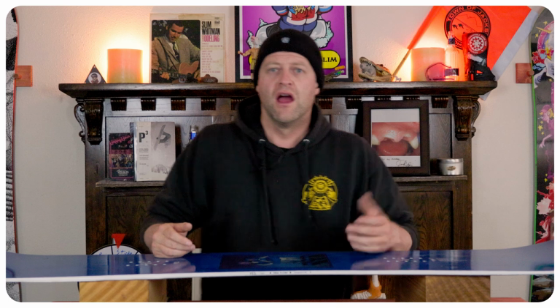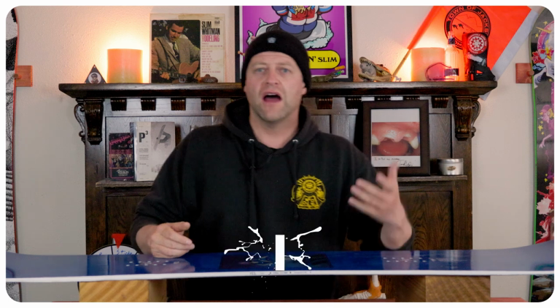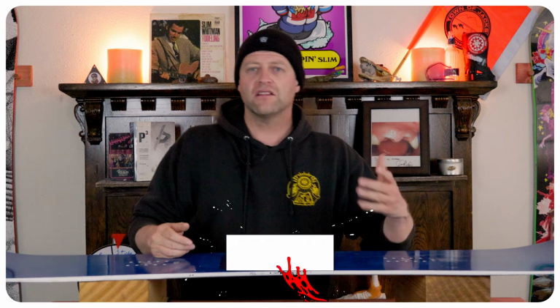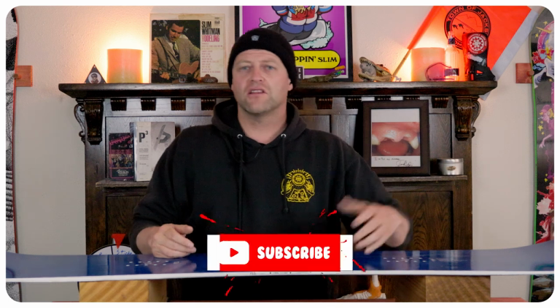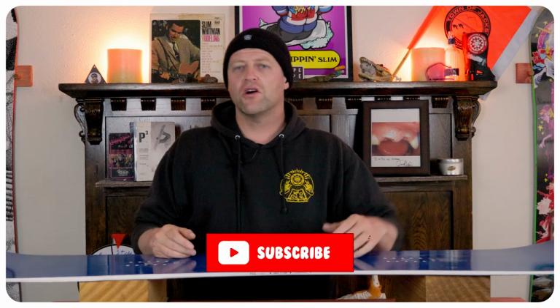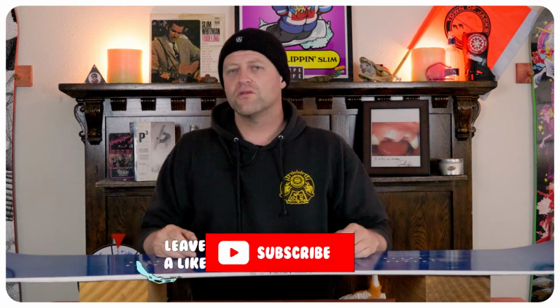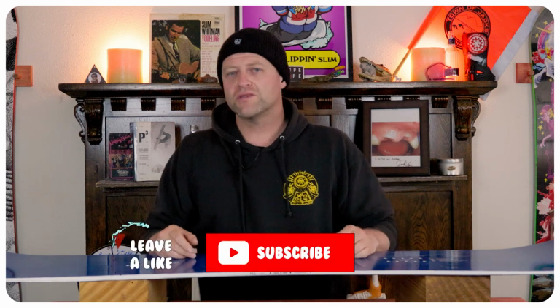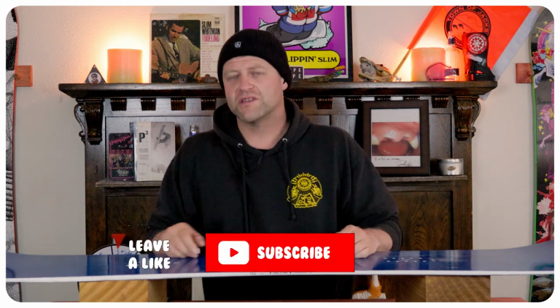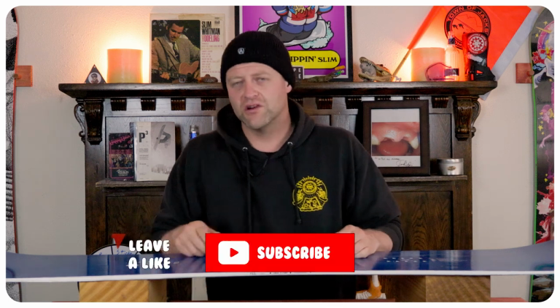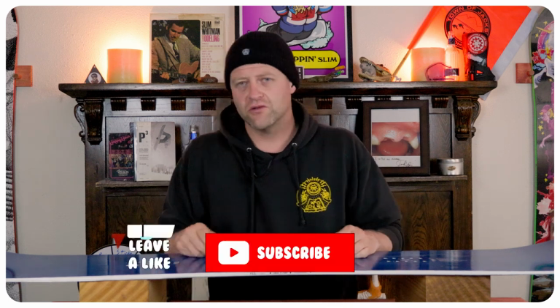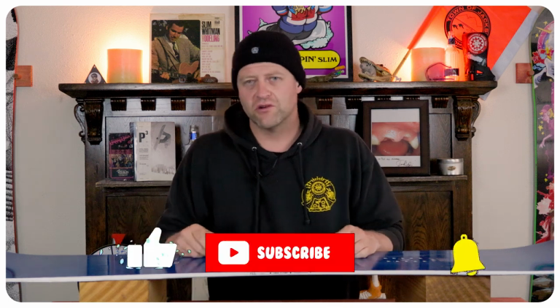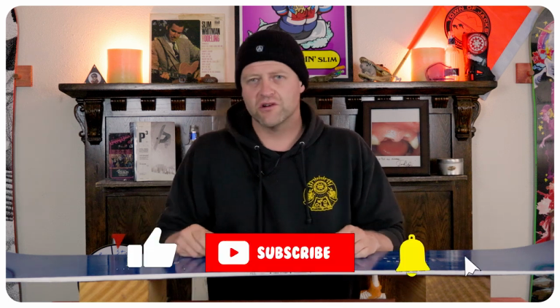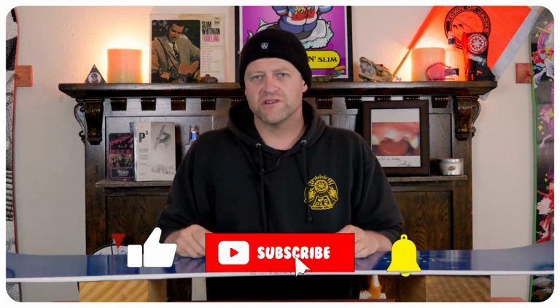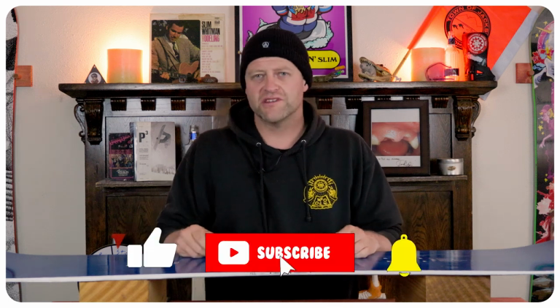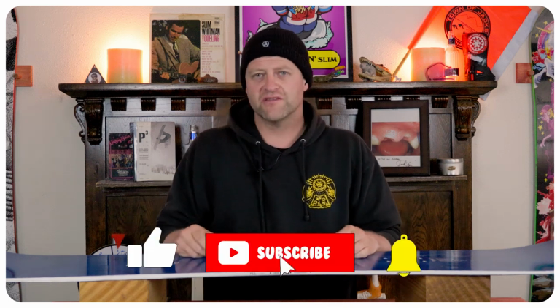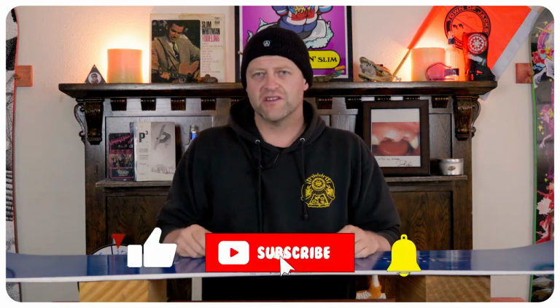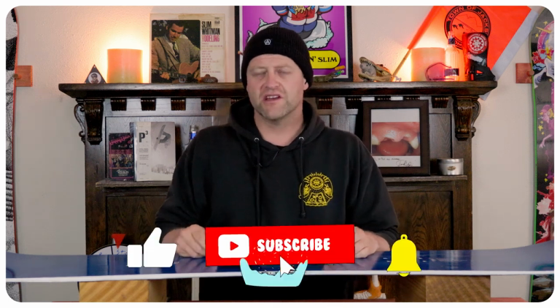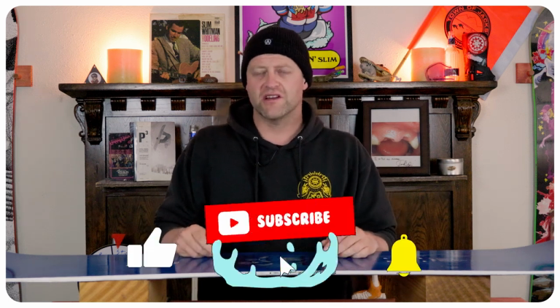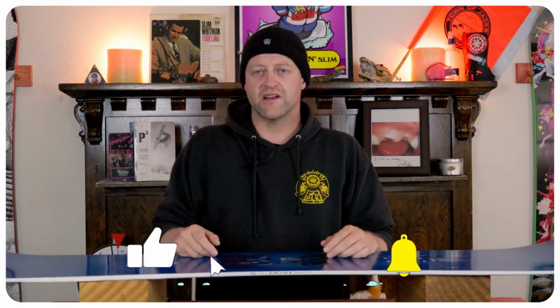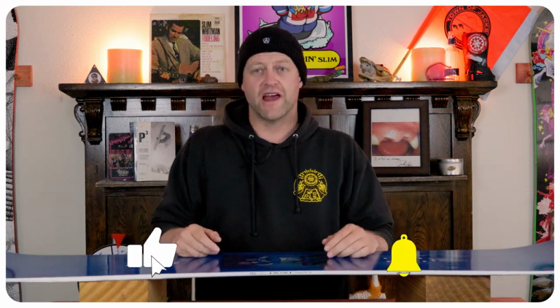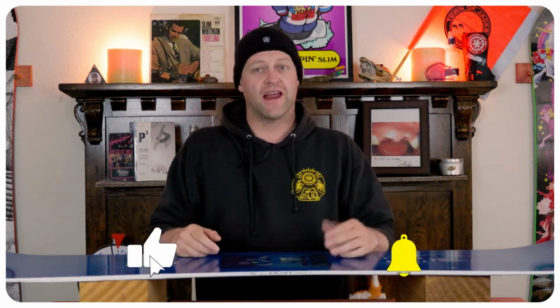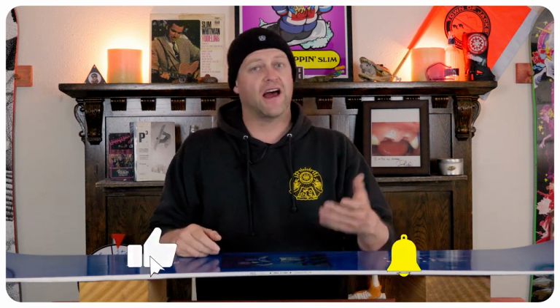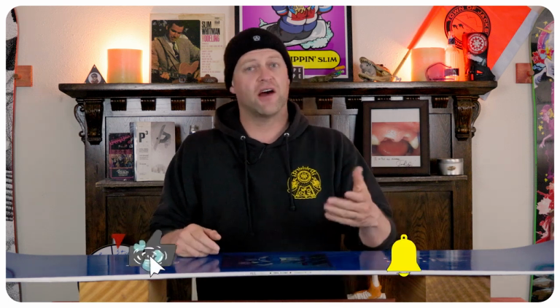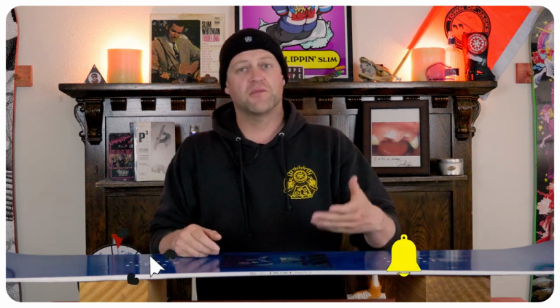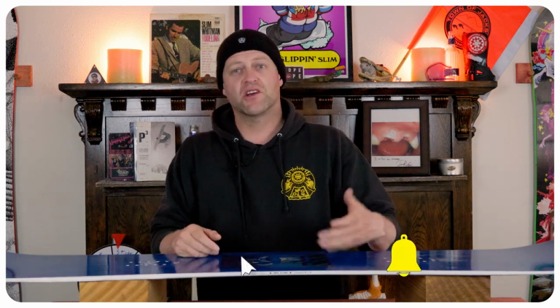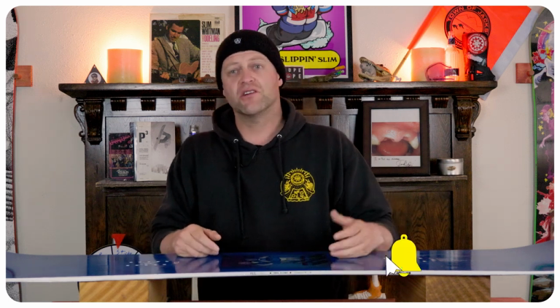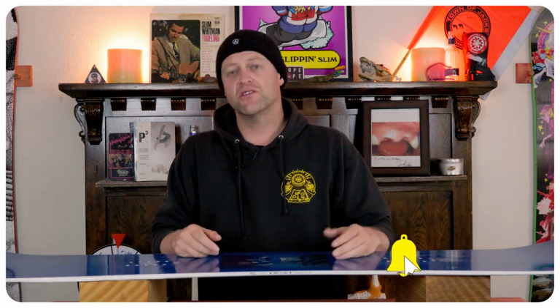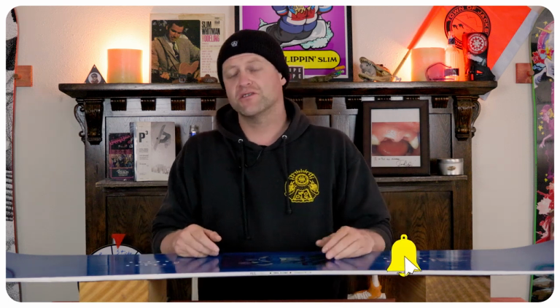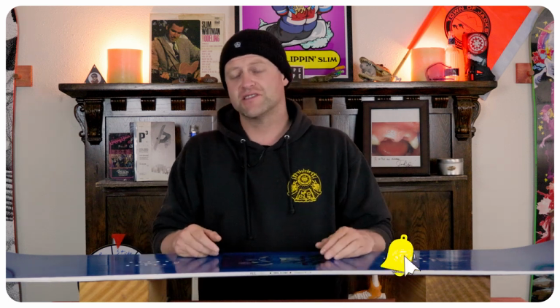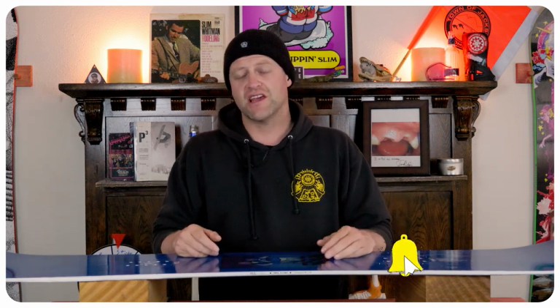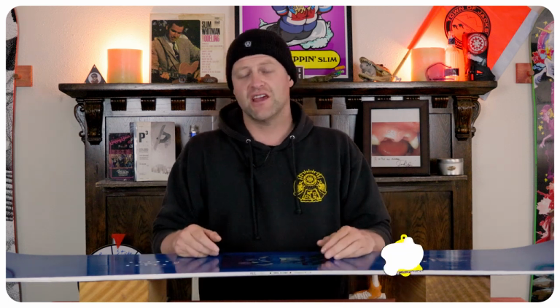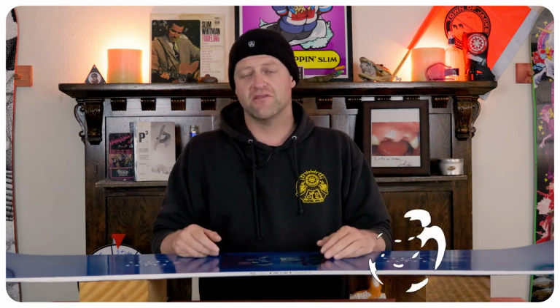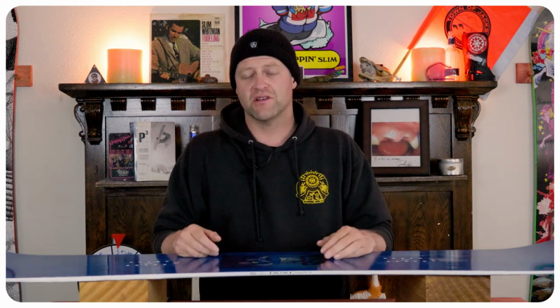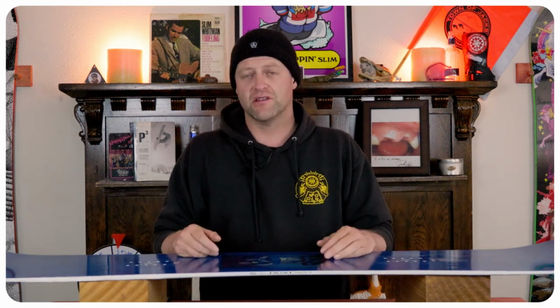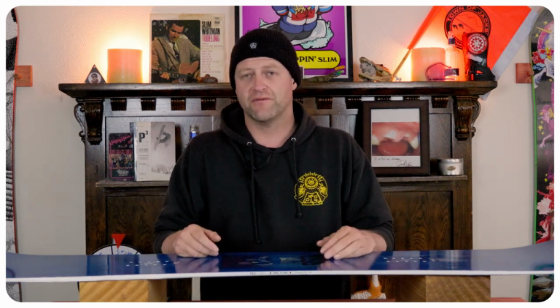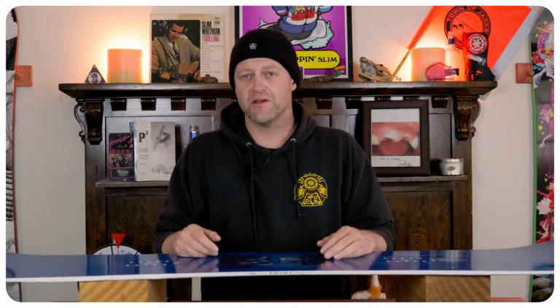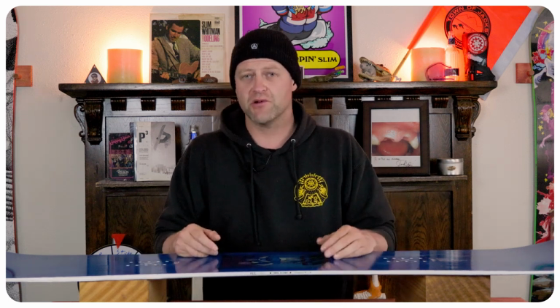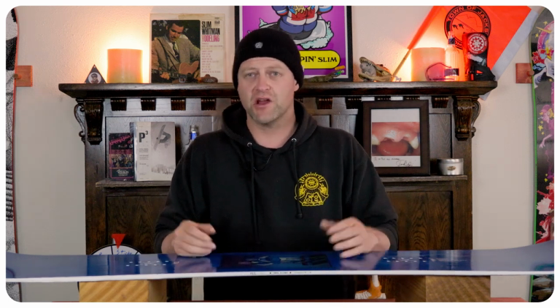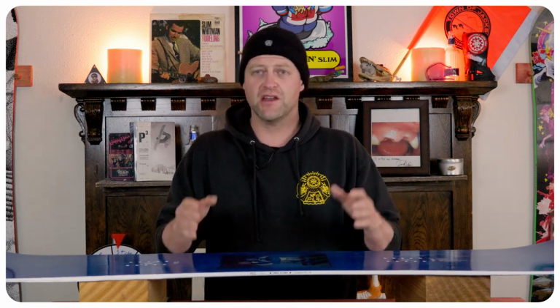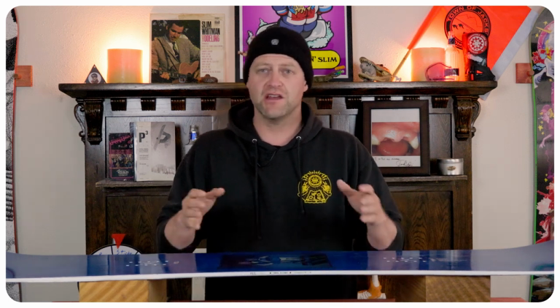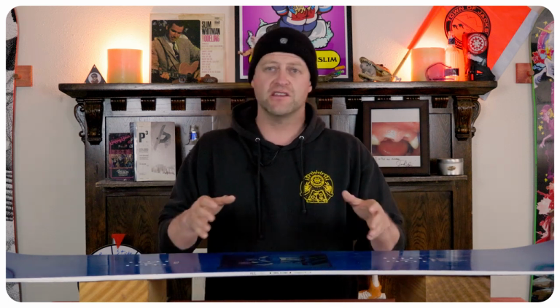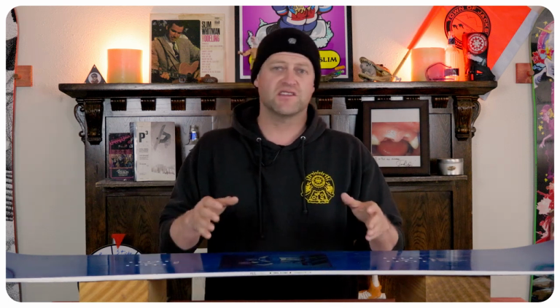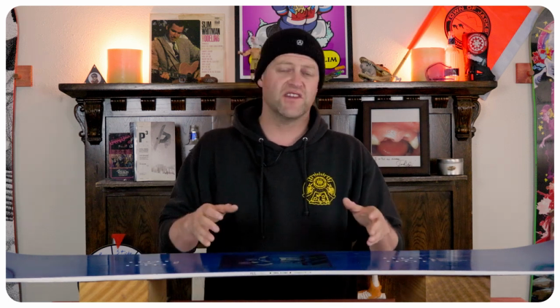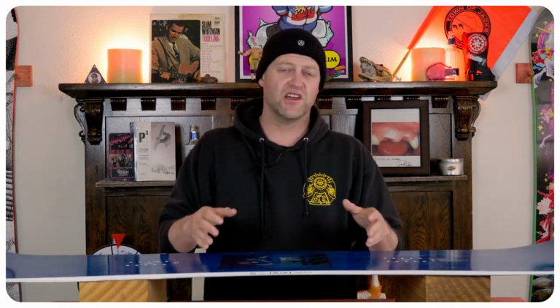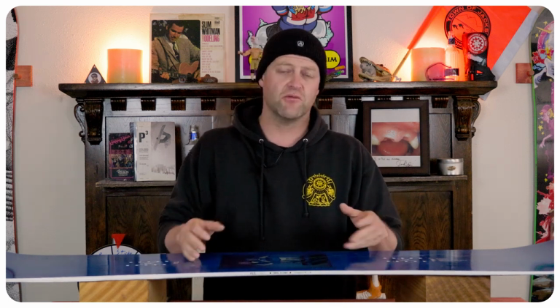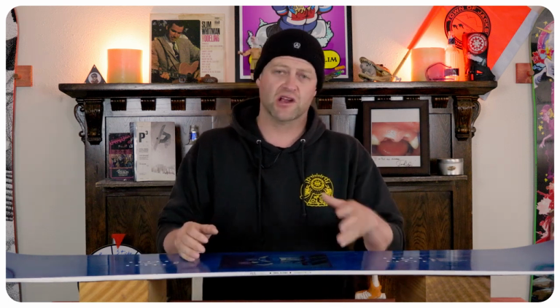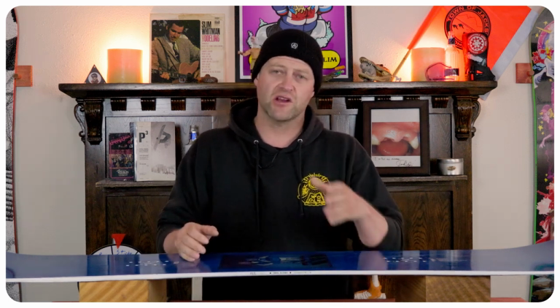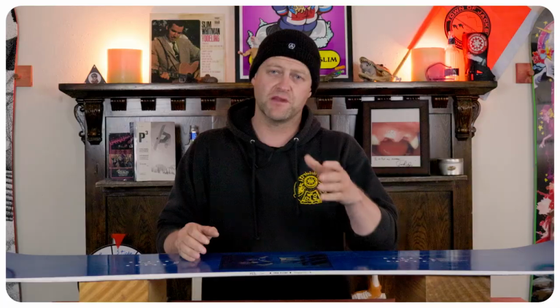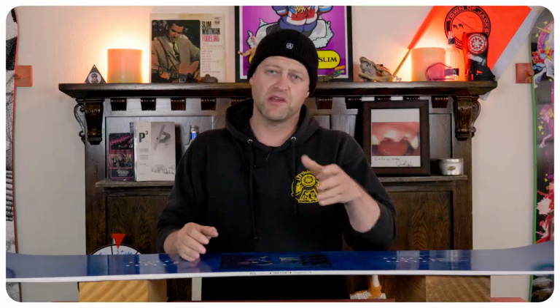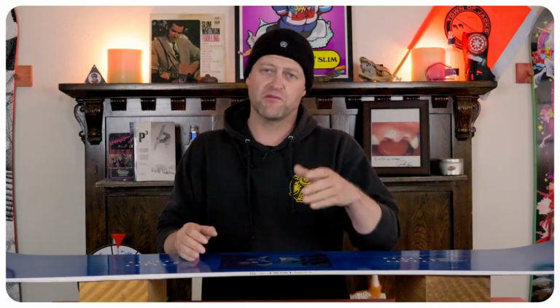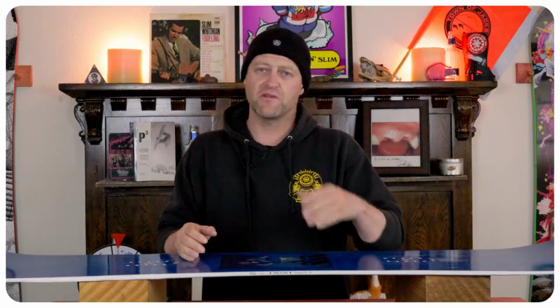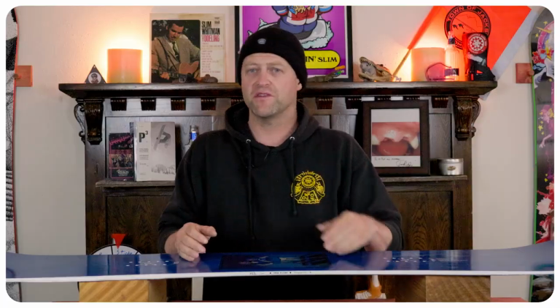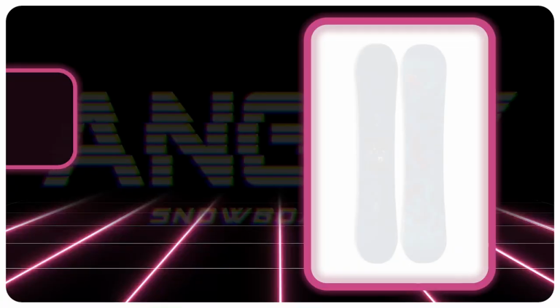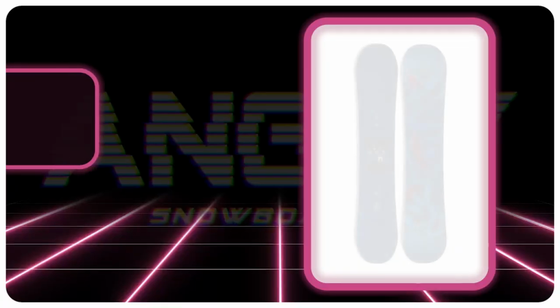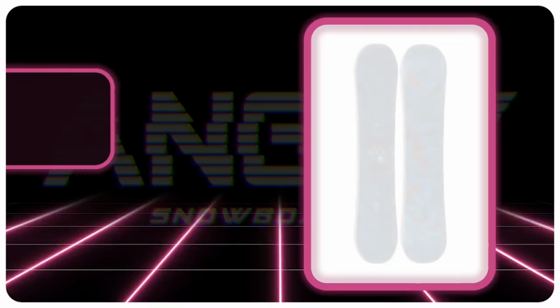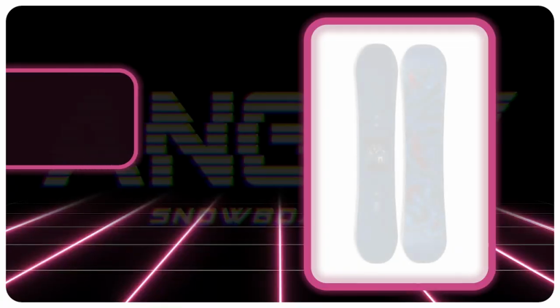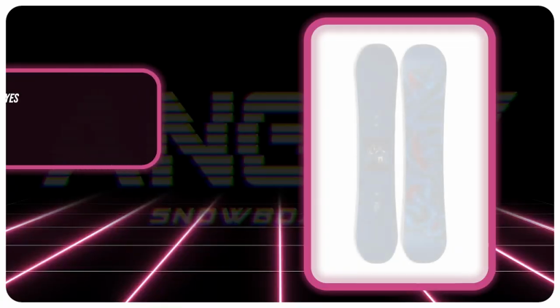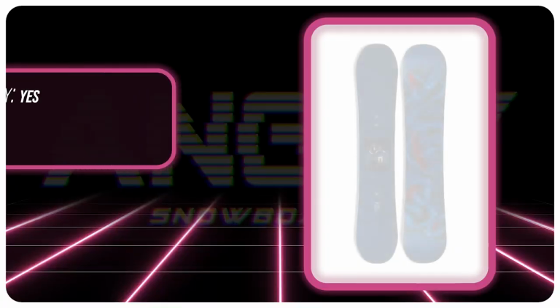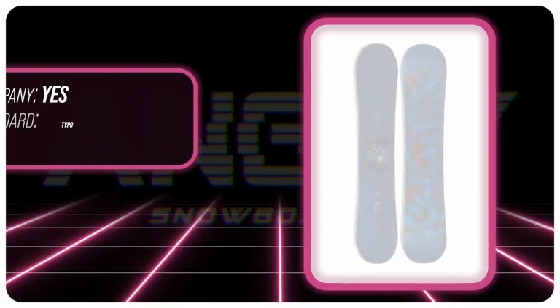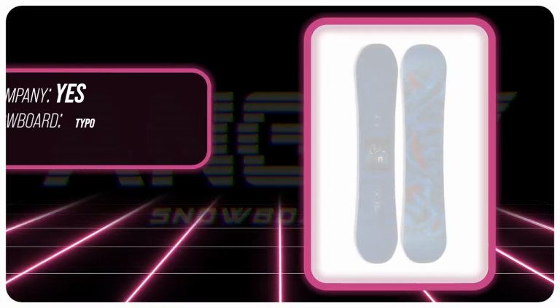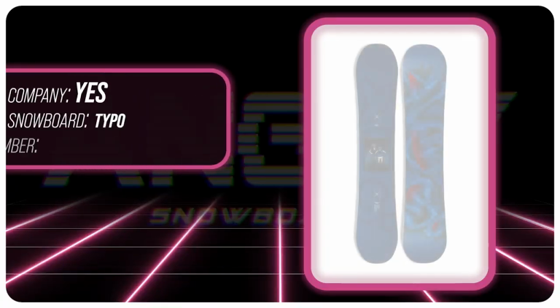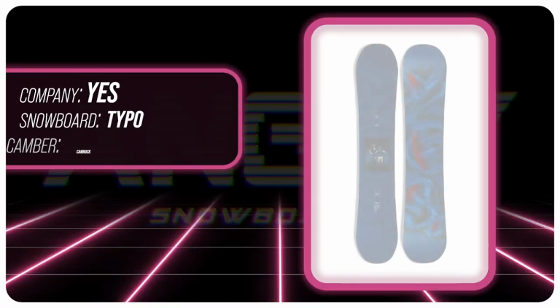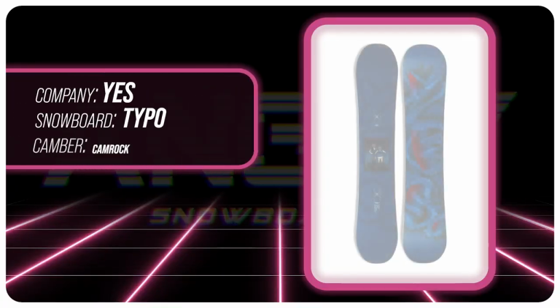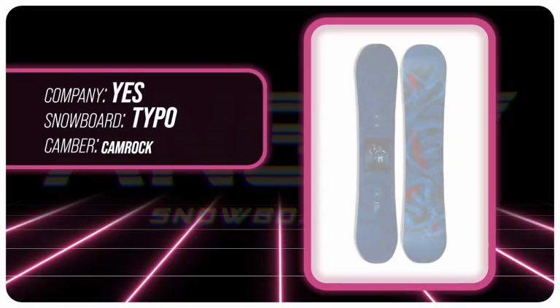Hello snowboarders of the internet. I'm your host, Avron Lefebvre, and in this video we're gonna be reviewing the Yes Typo.